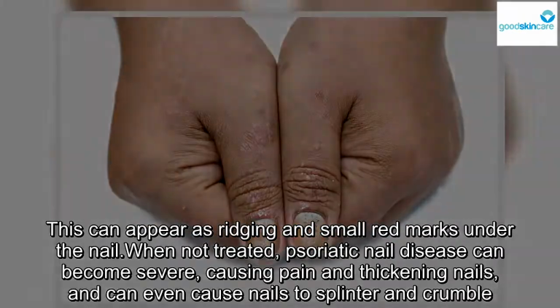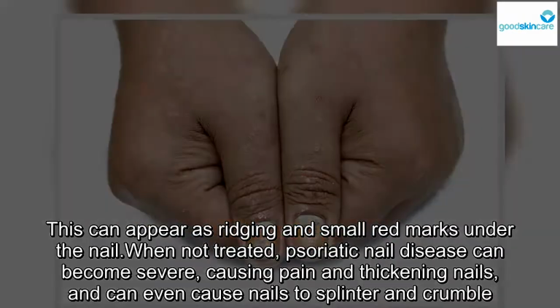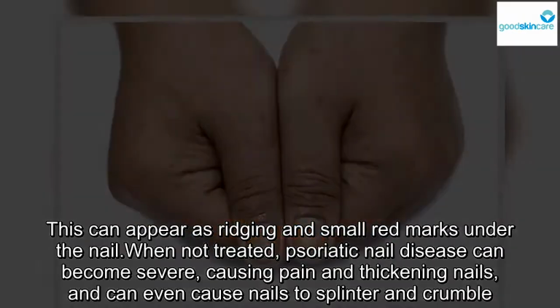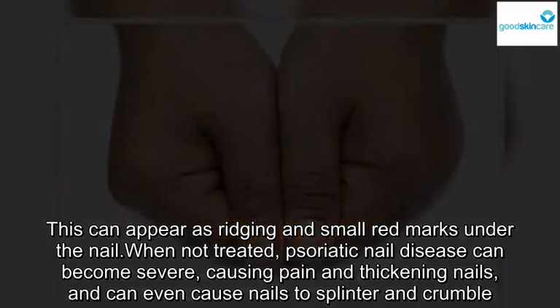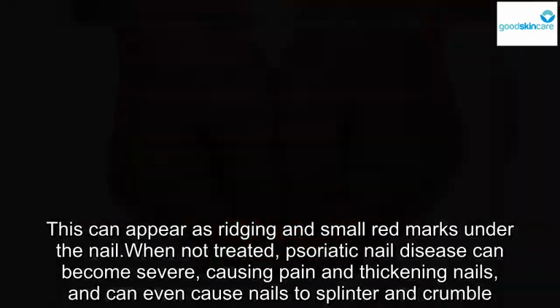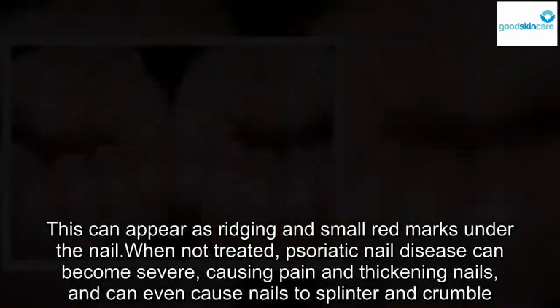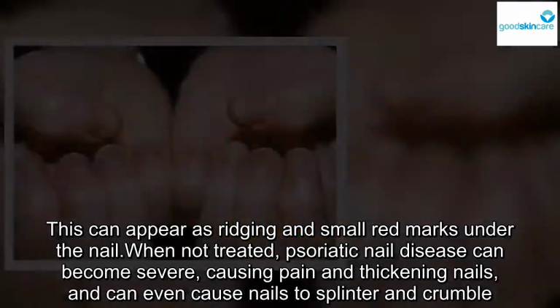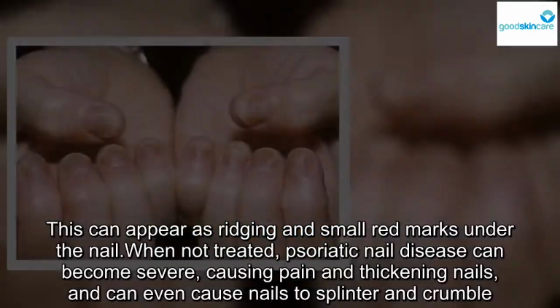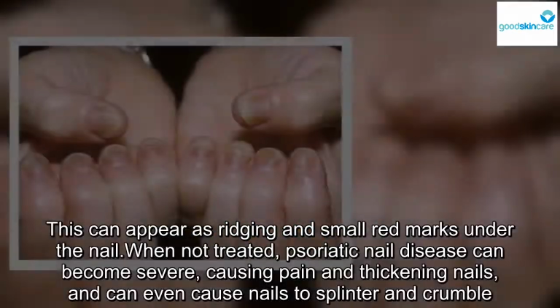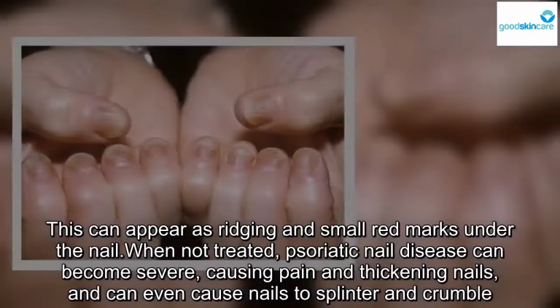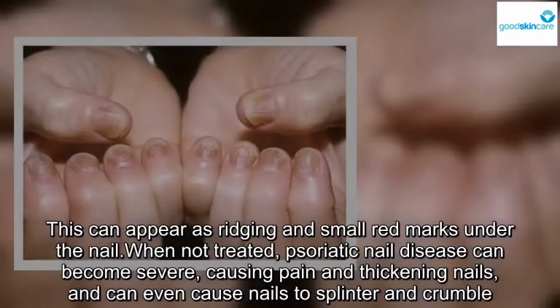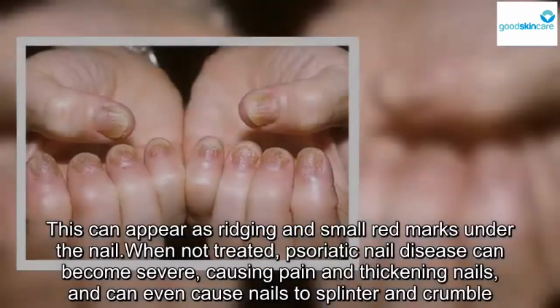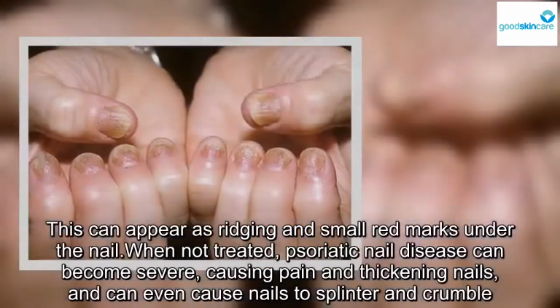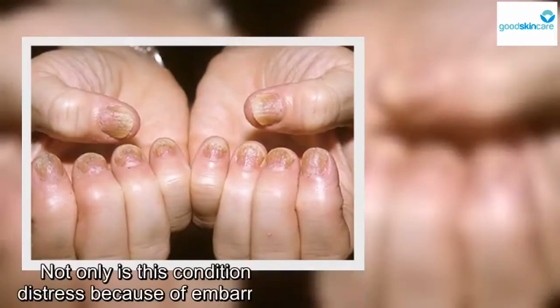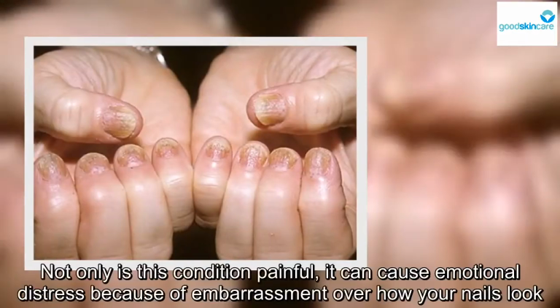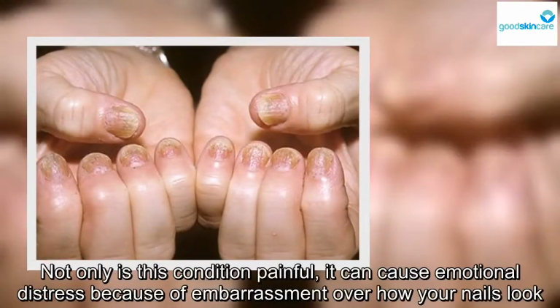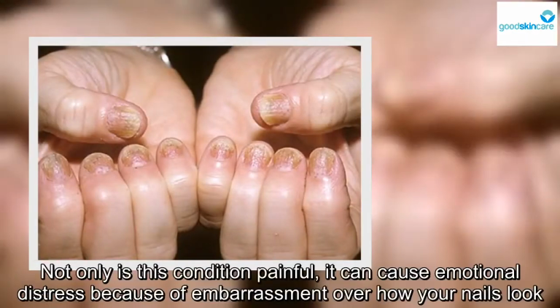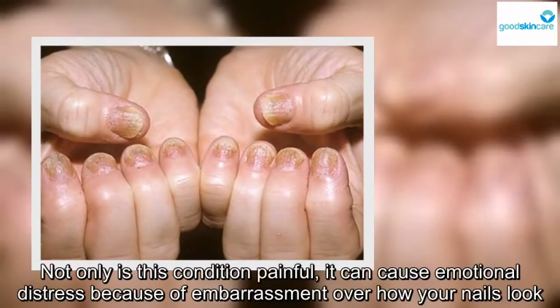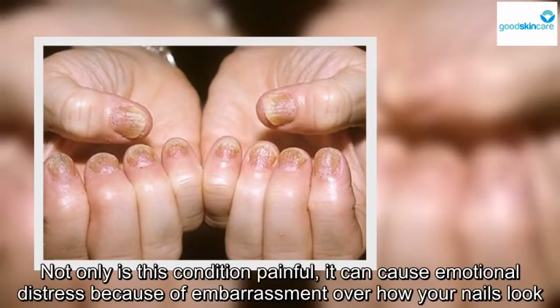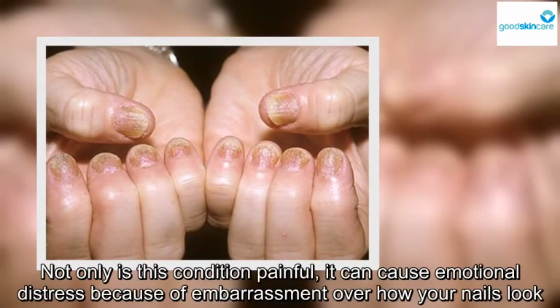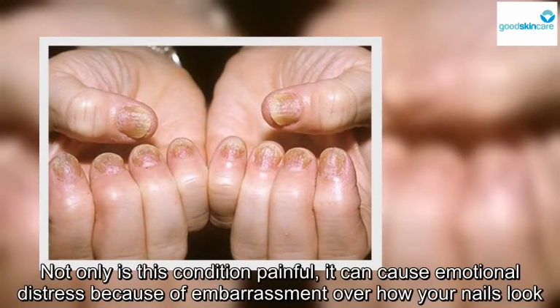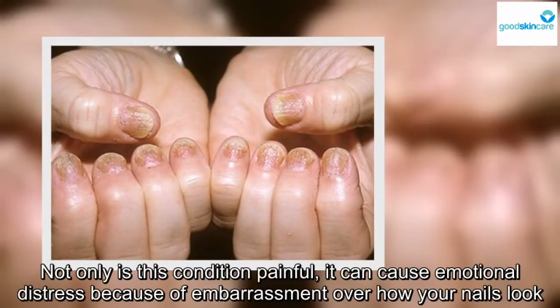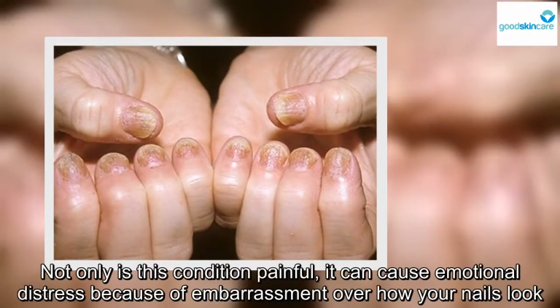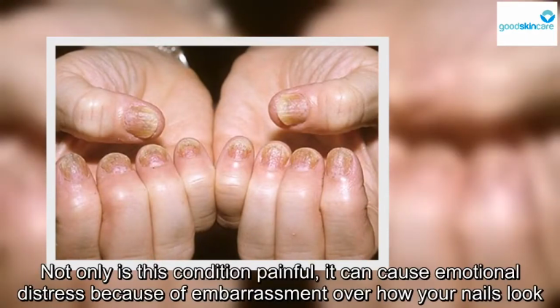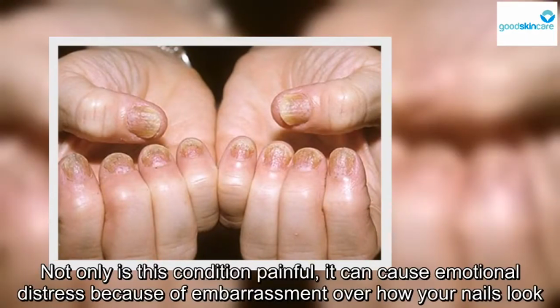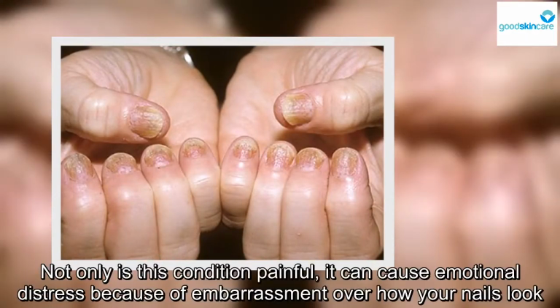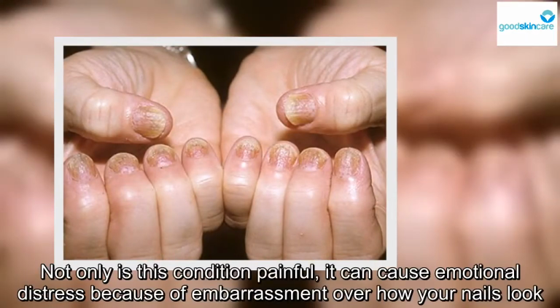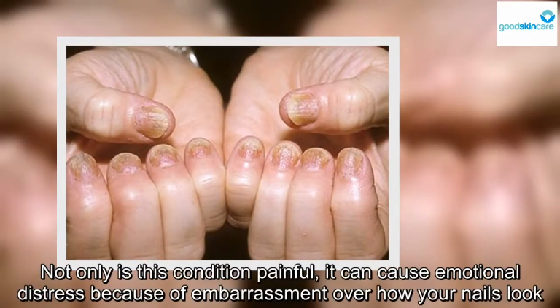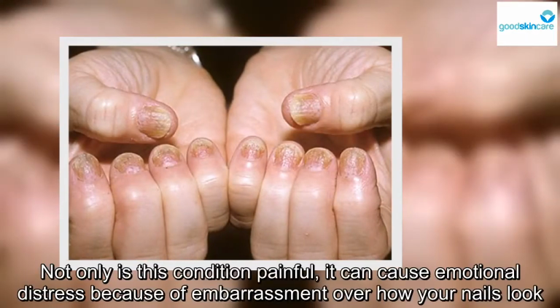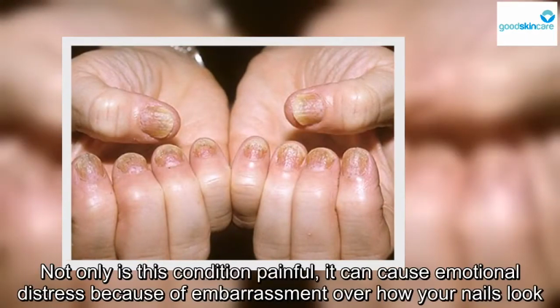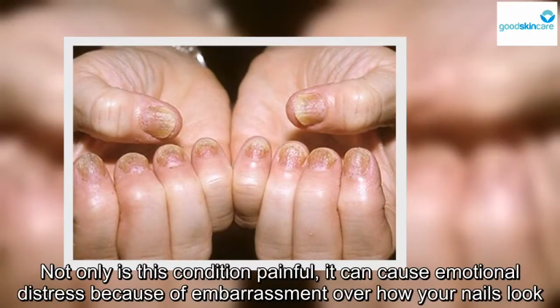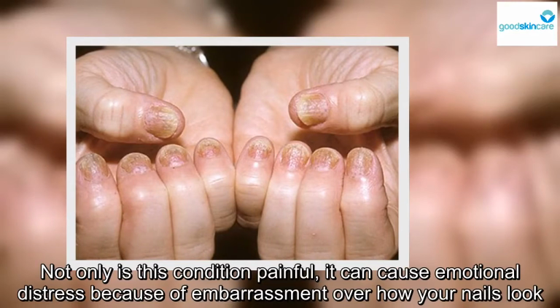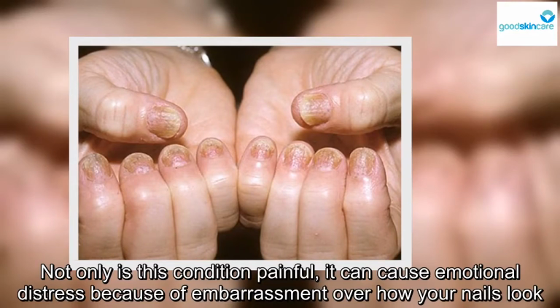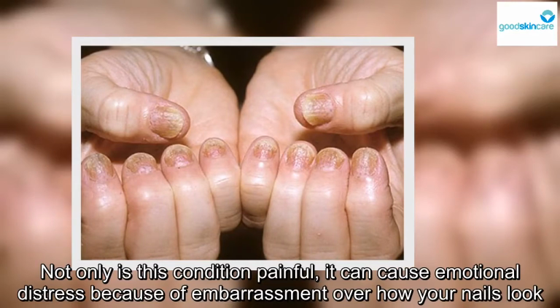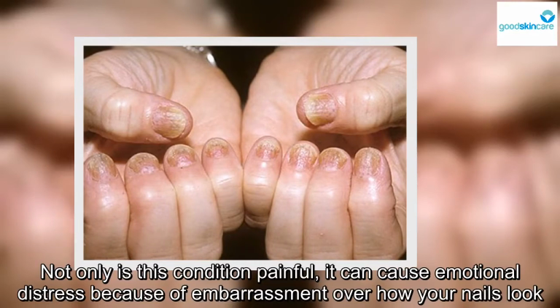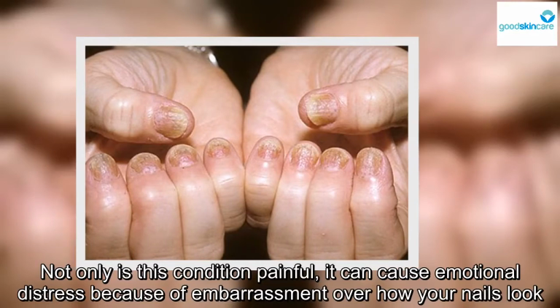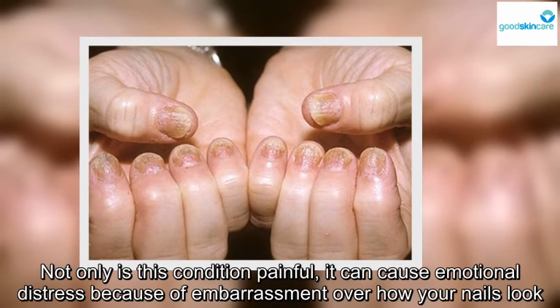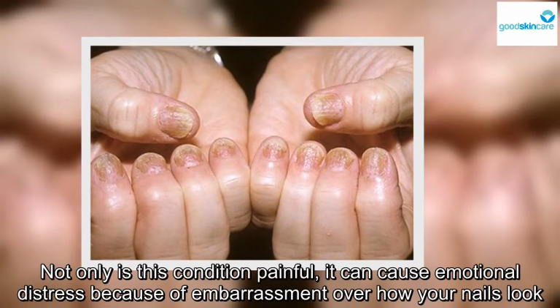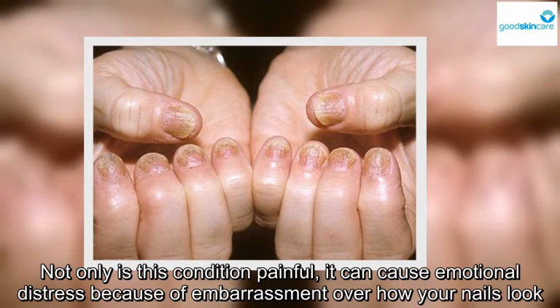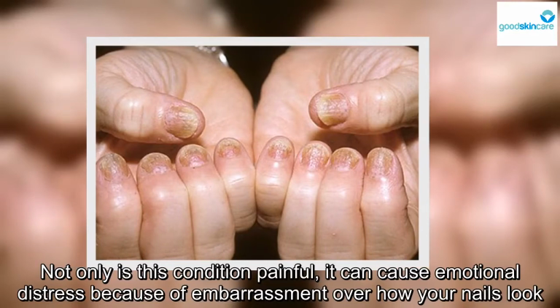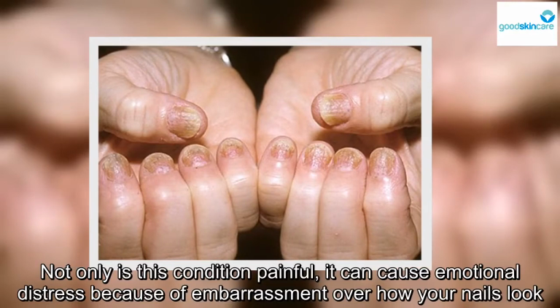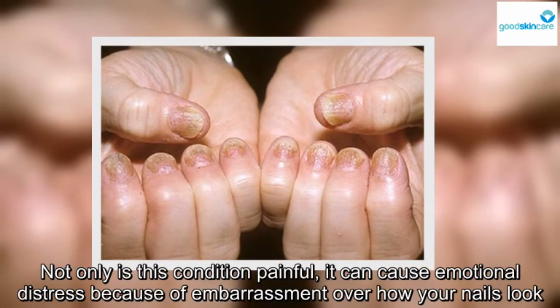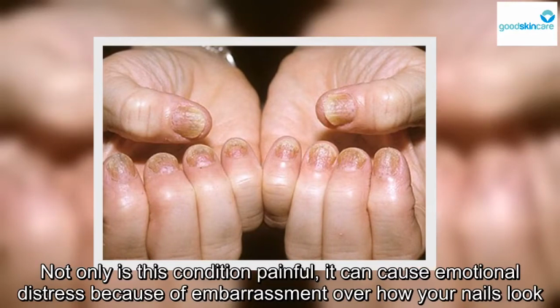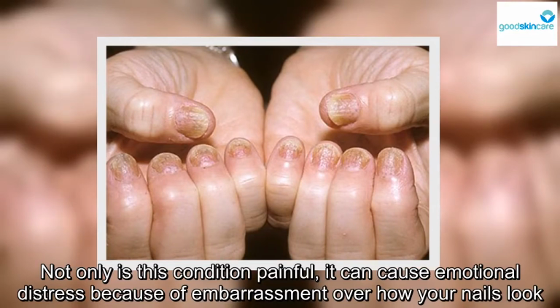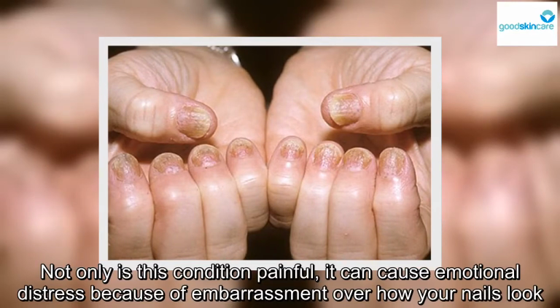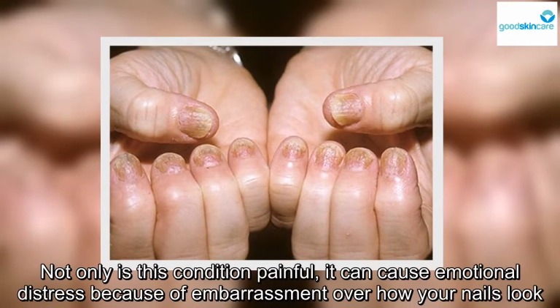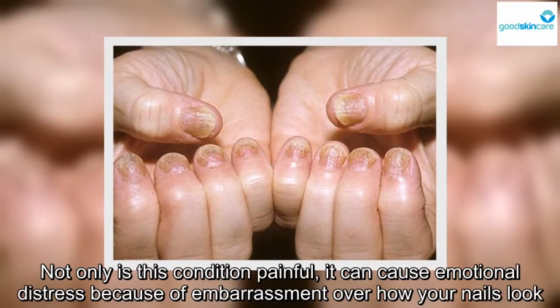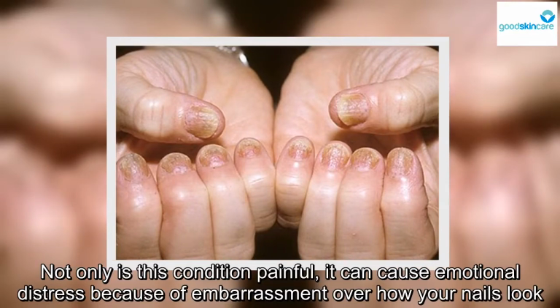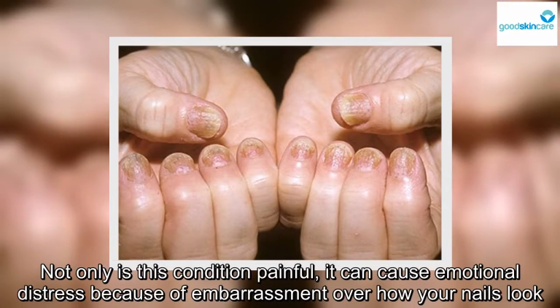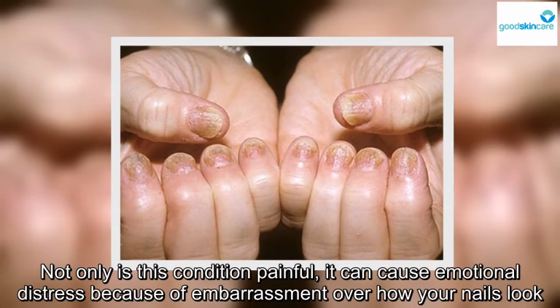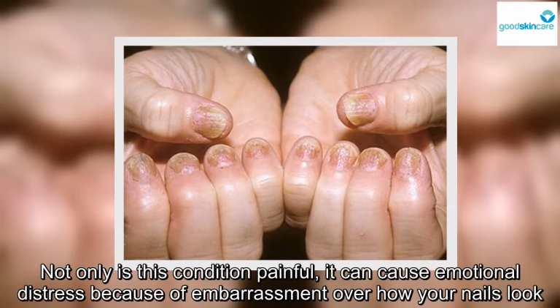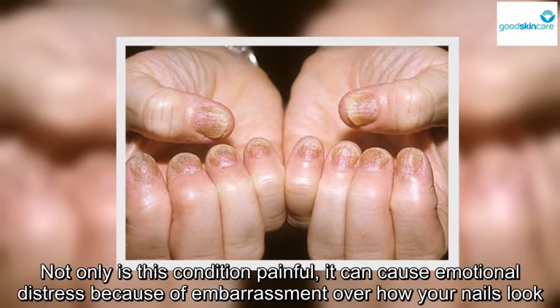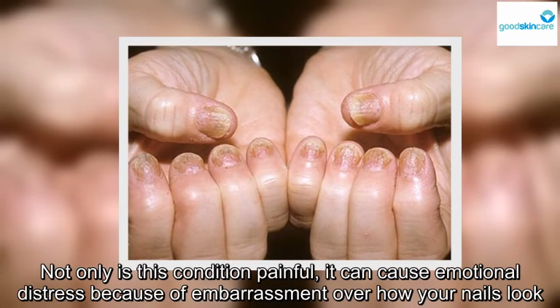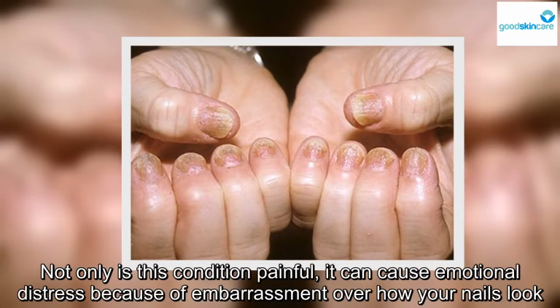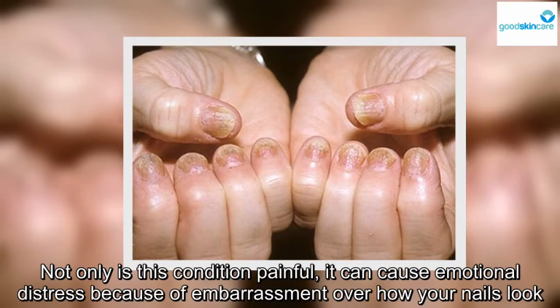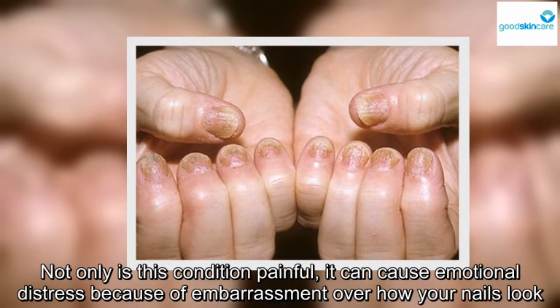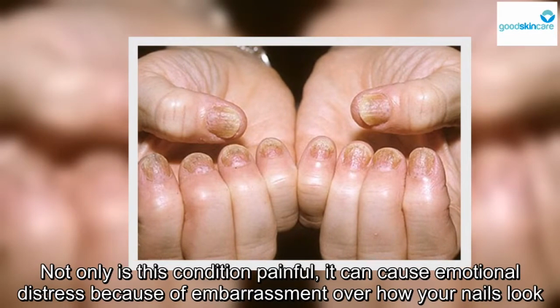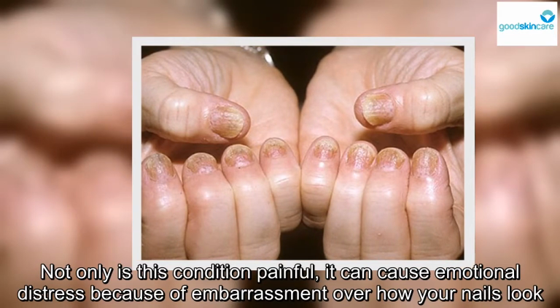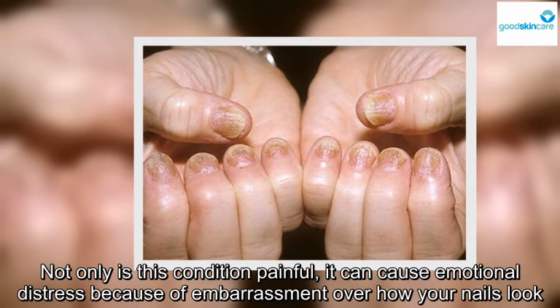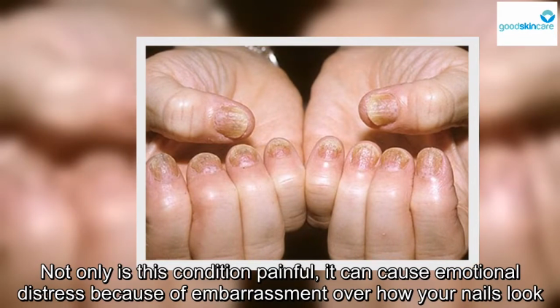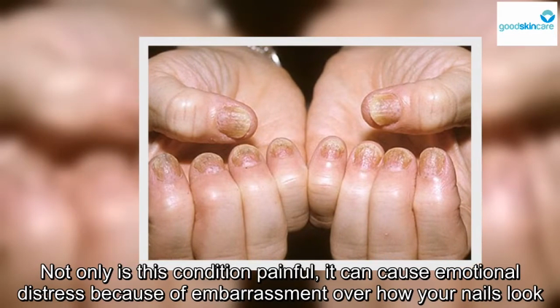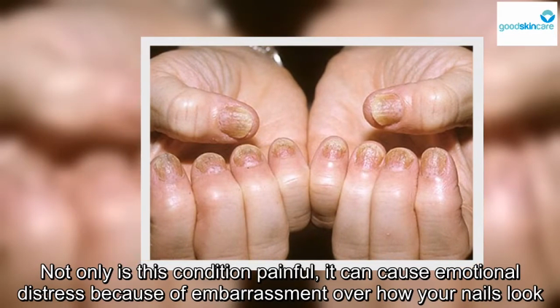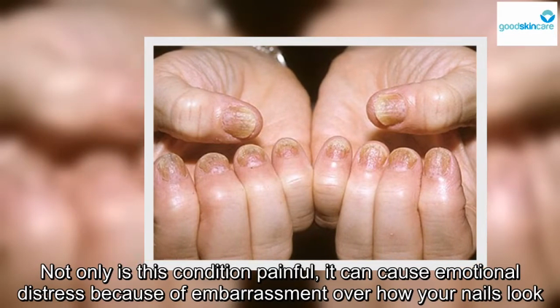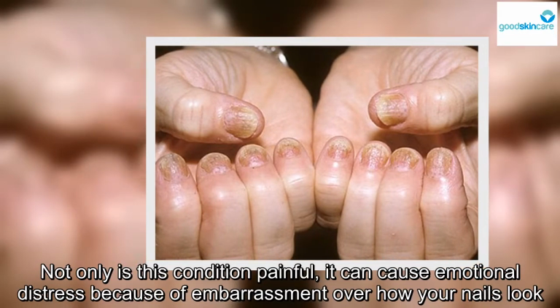Not only is this condition painful, it can cause emotional distress because of embarrassment over how your nails look.